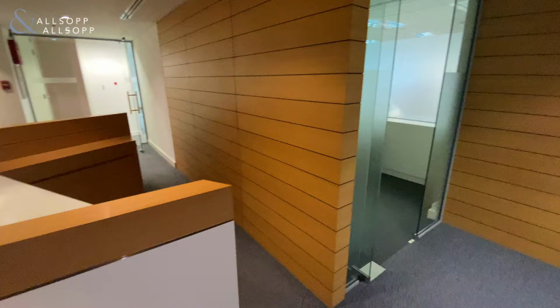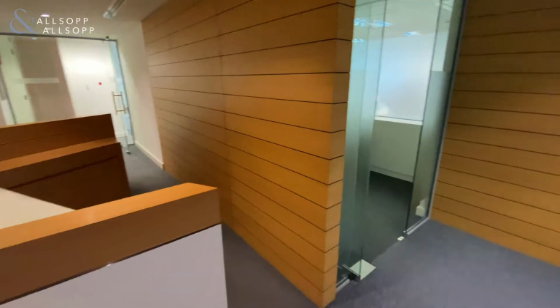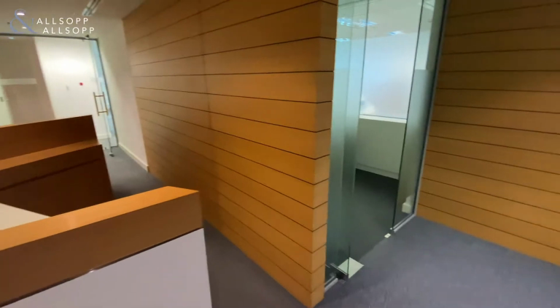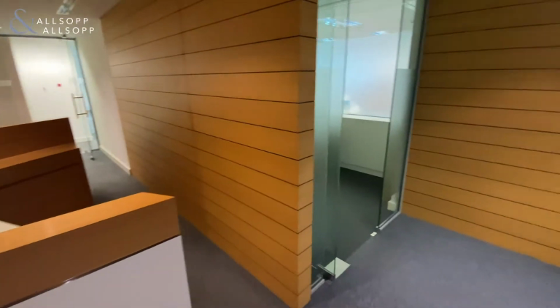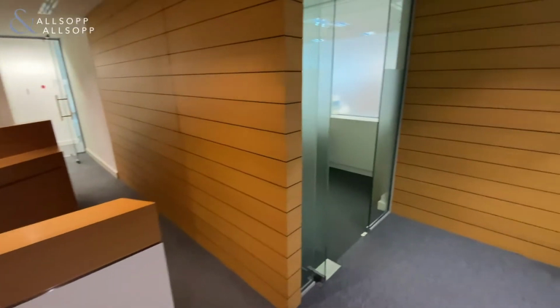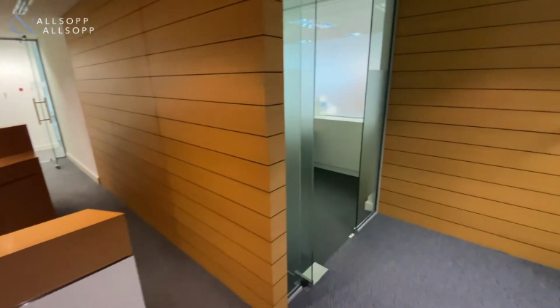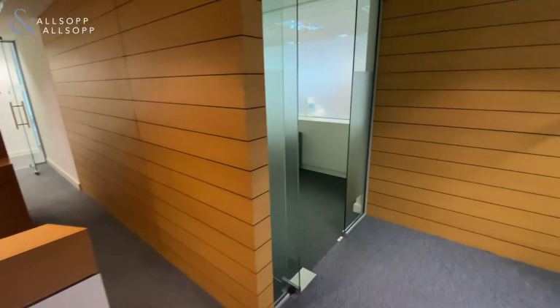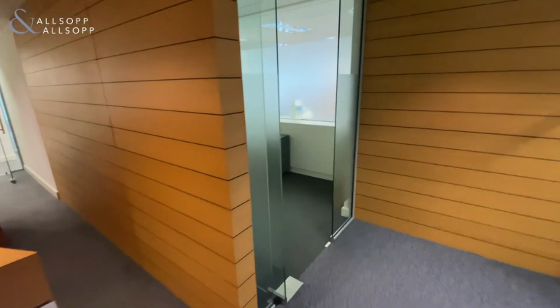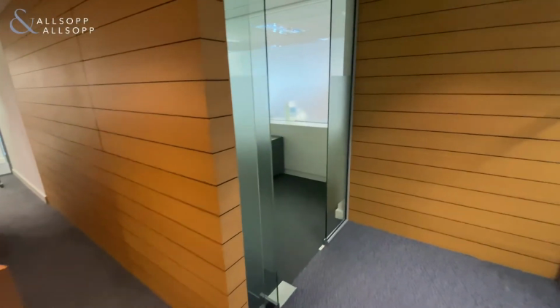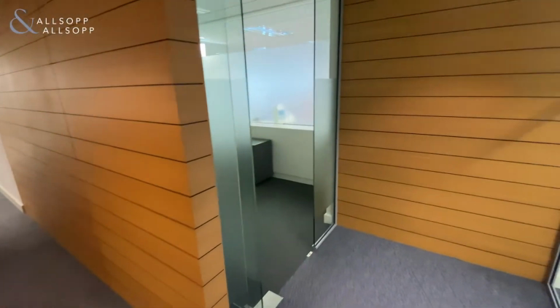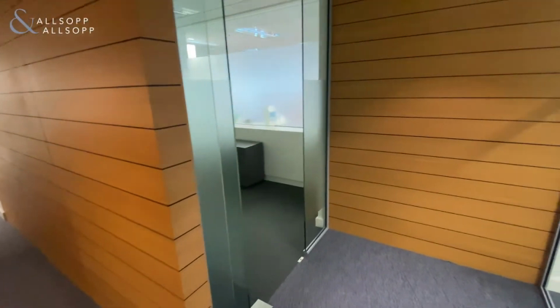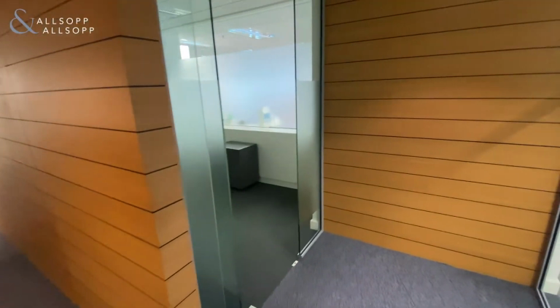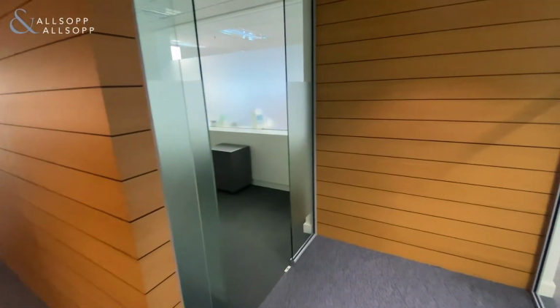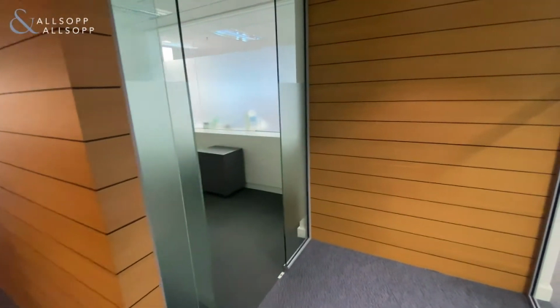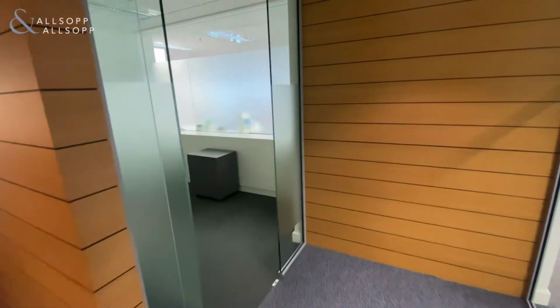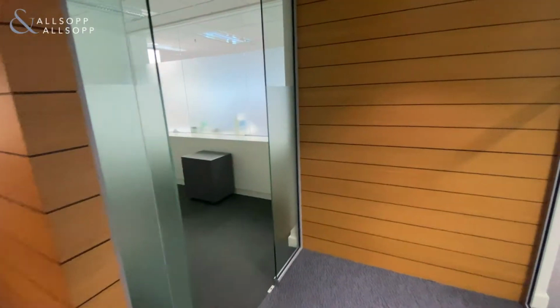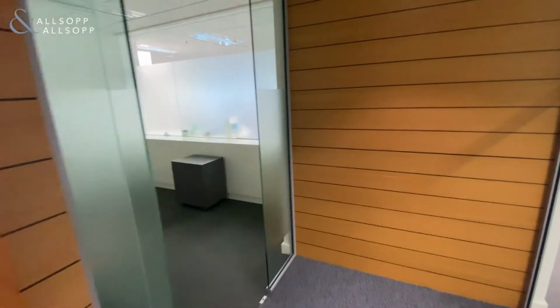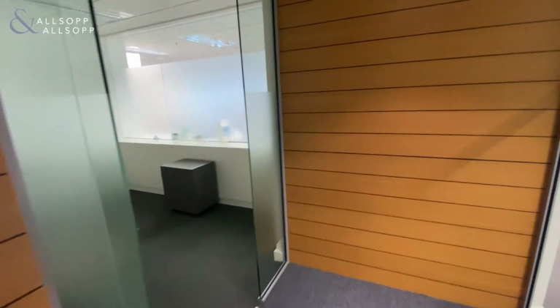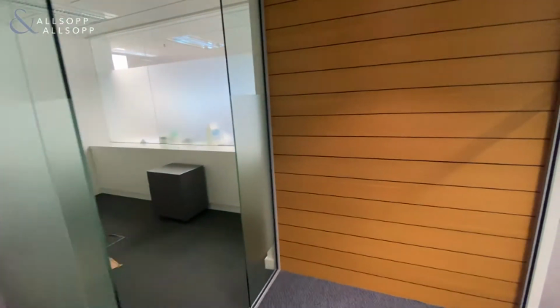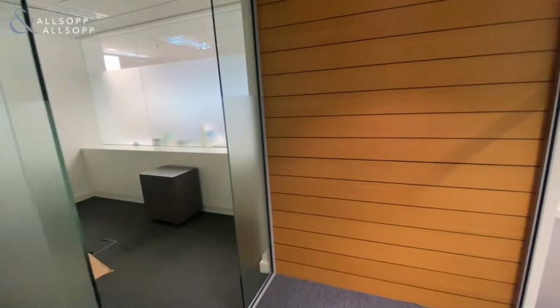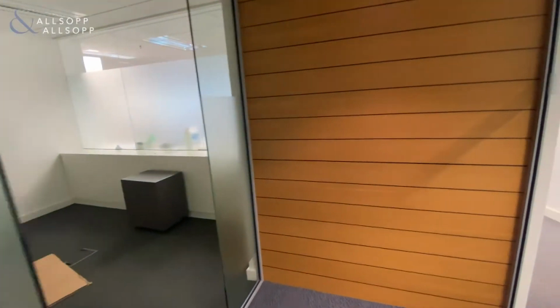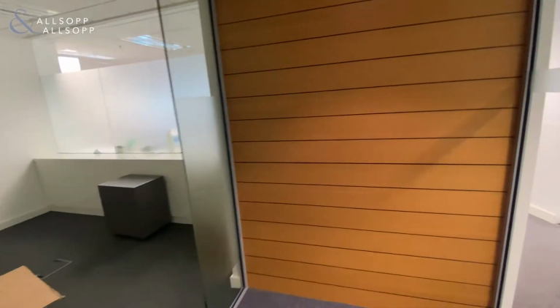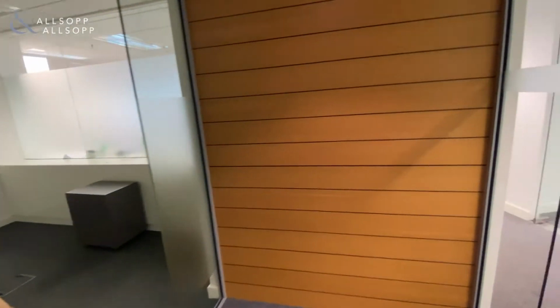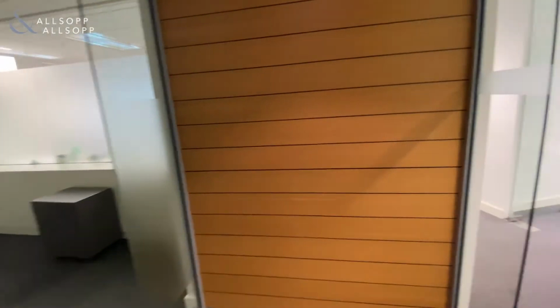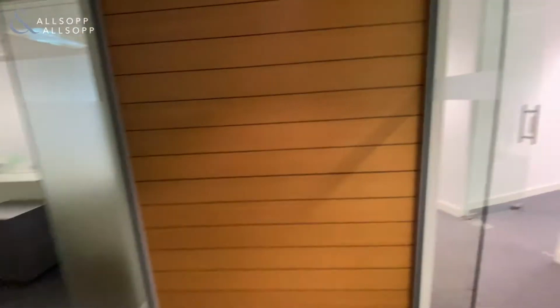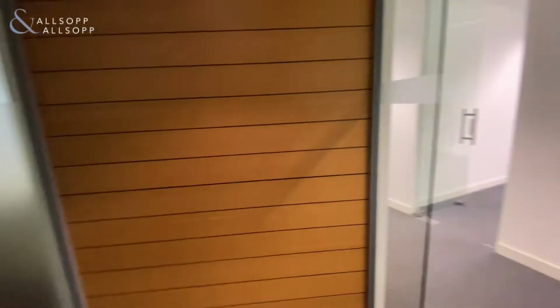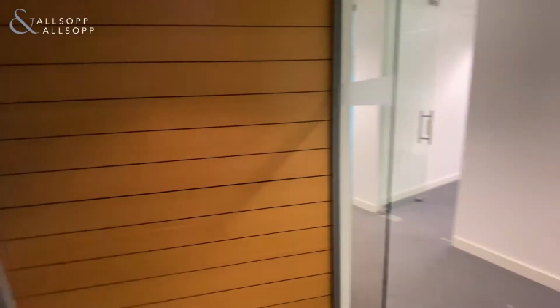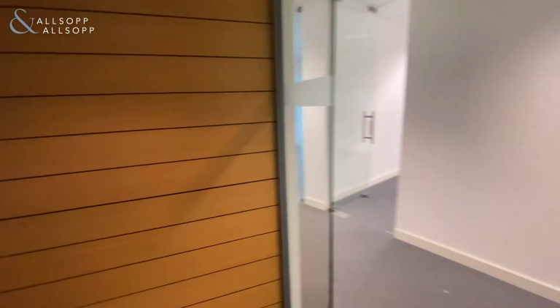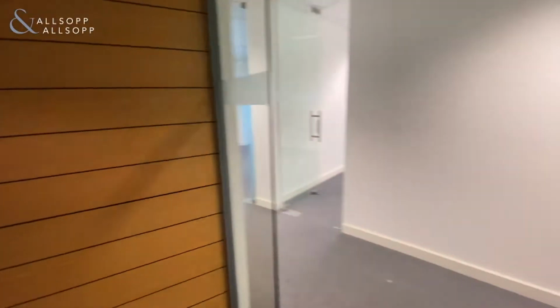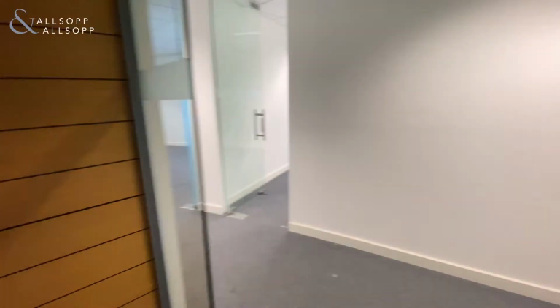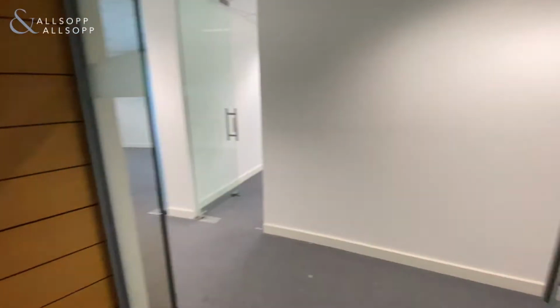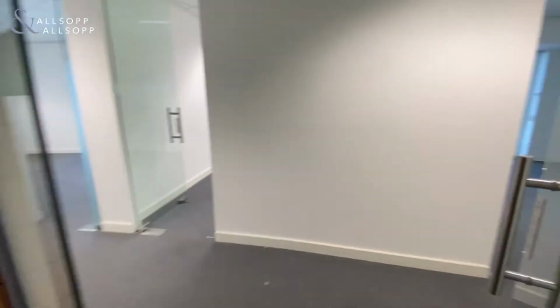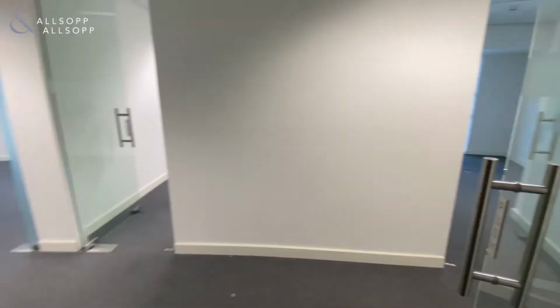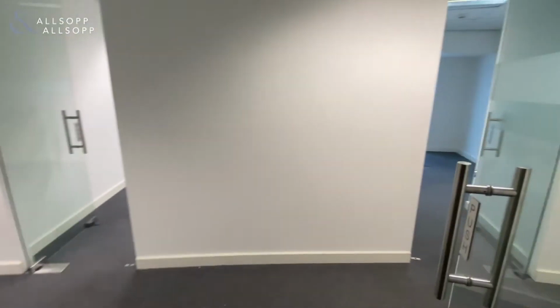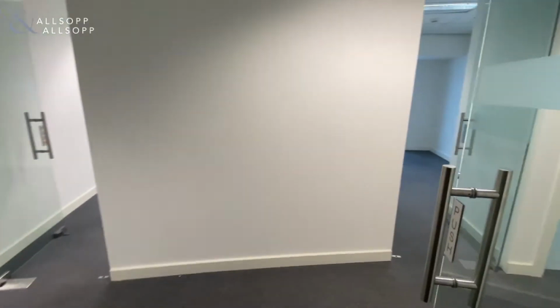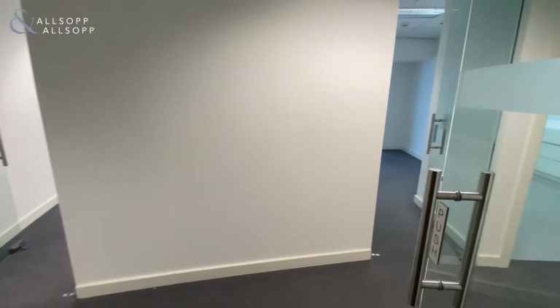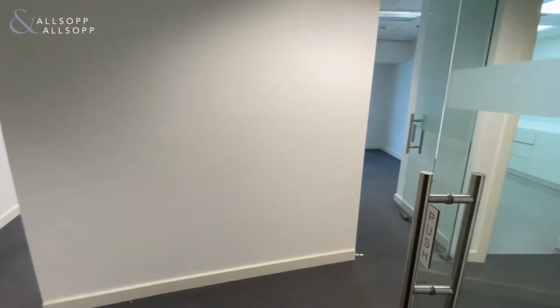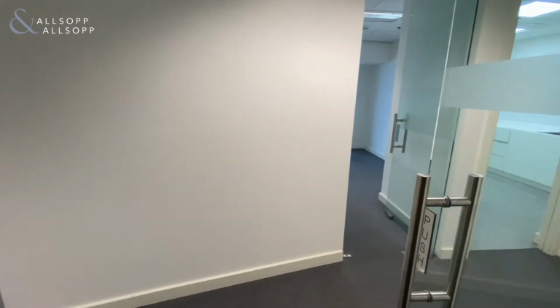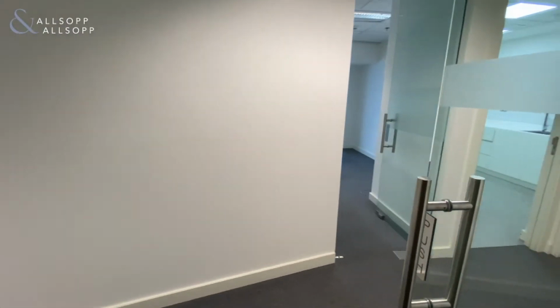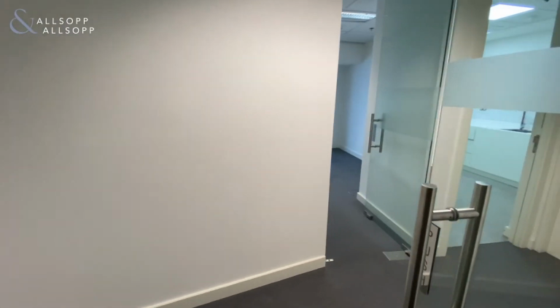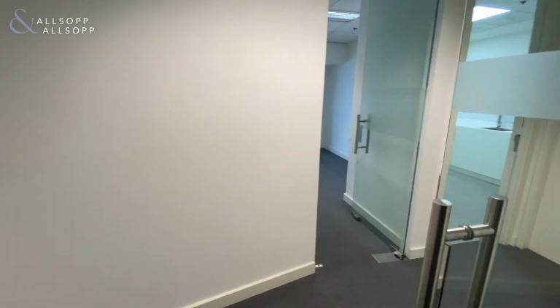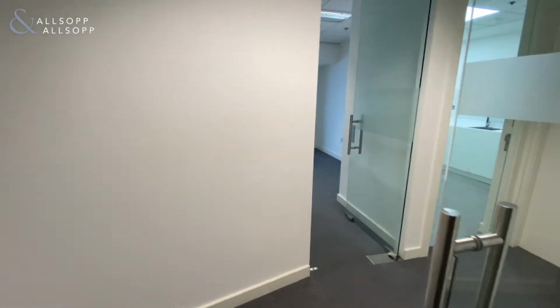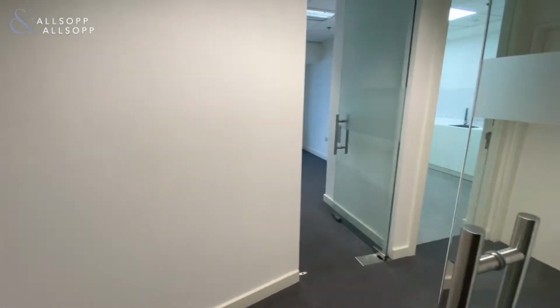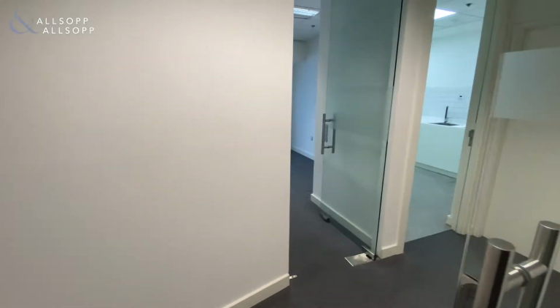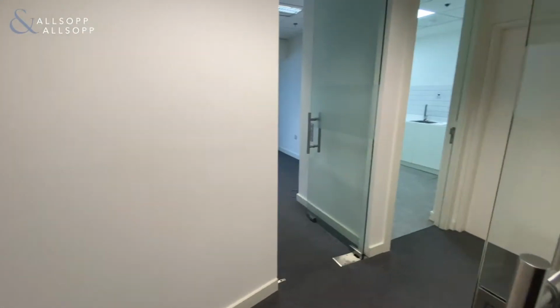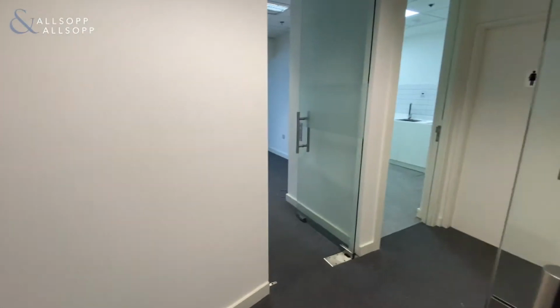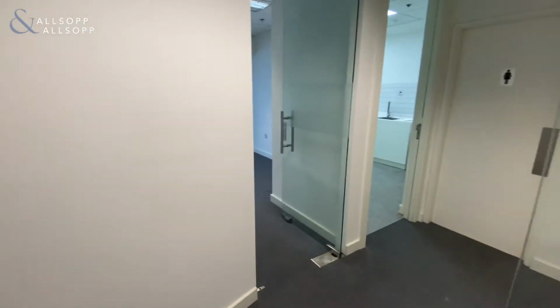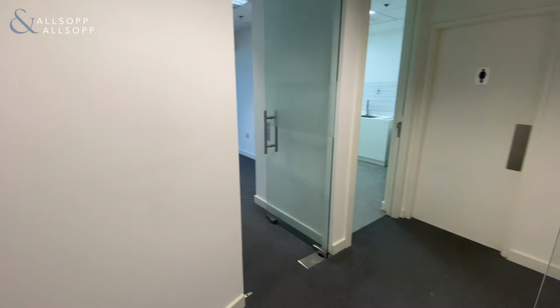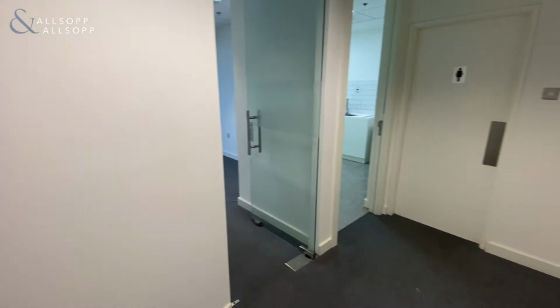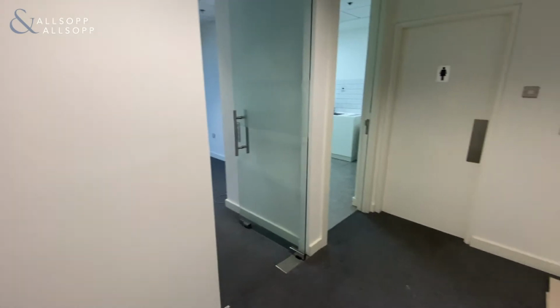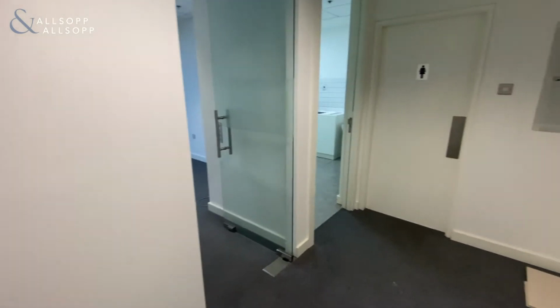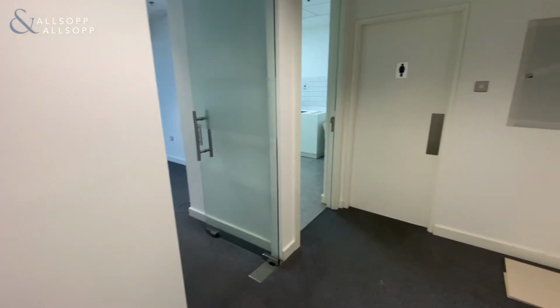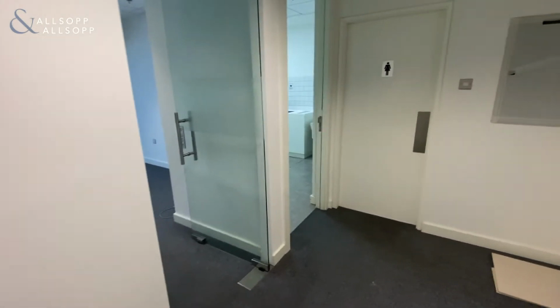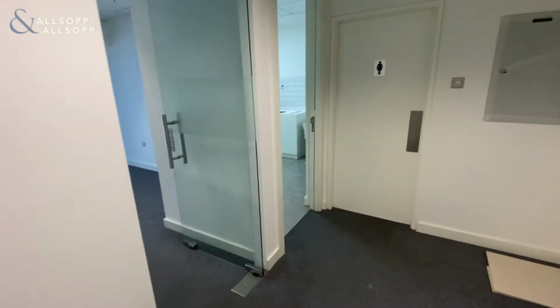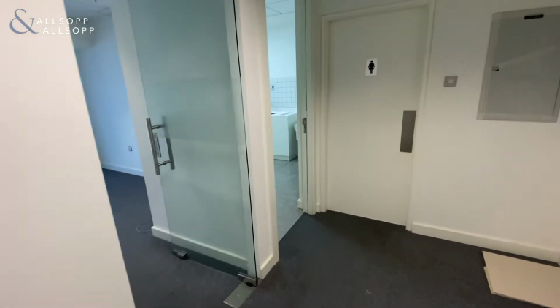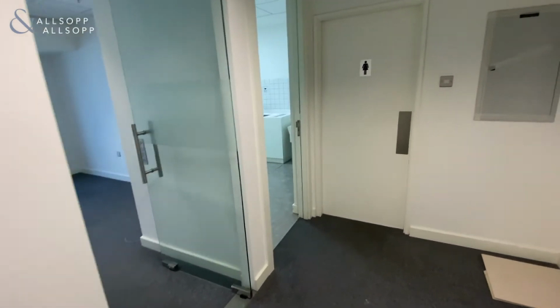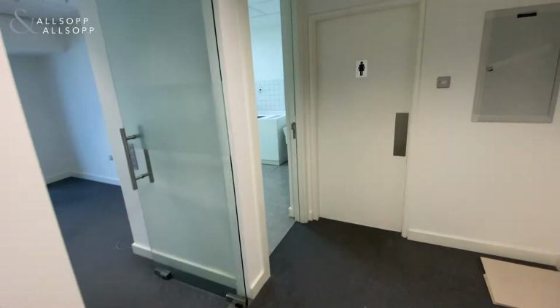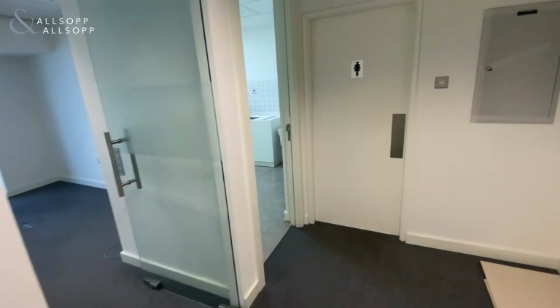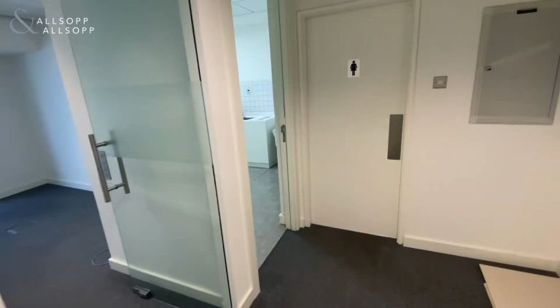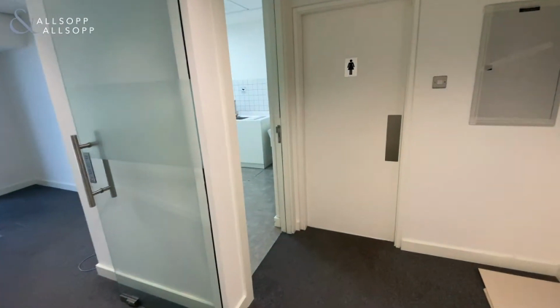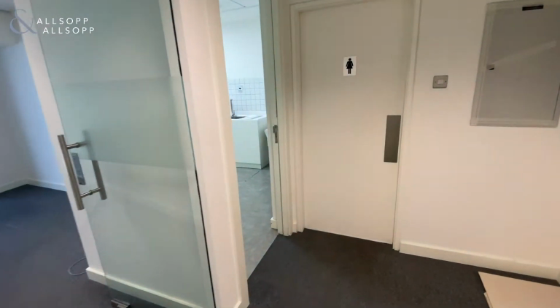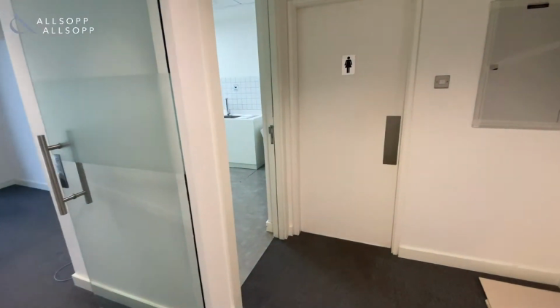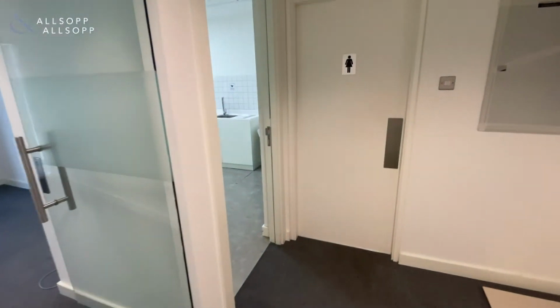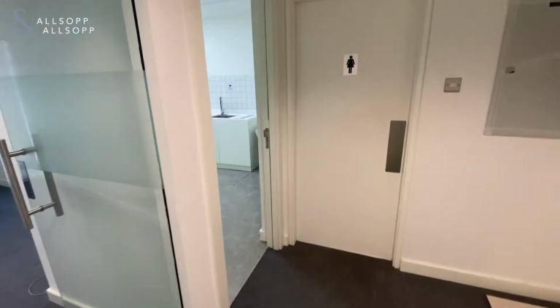Hello, Gary Stevenson from Allsopp and Allsopp commercial team. Today I'm showing you around a property in Park Place.